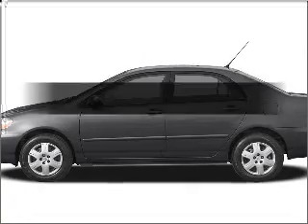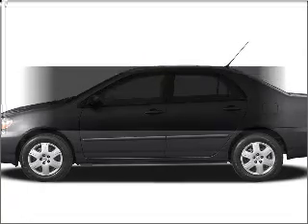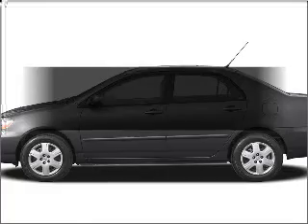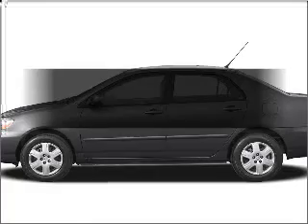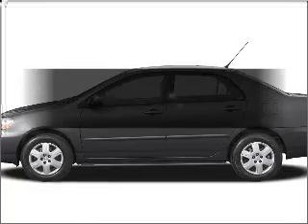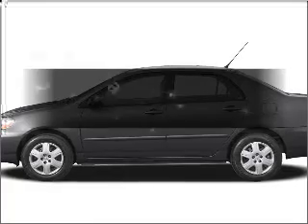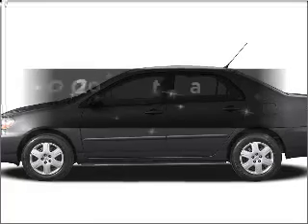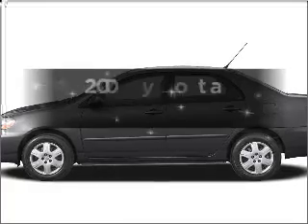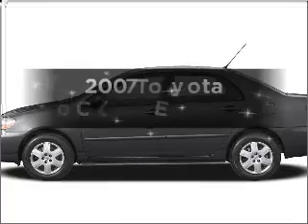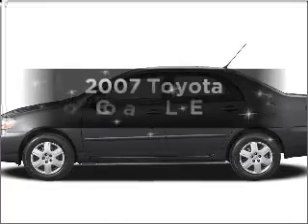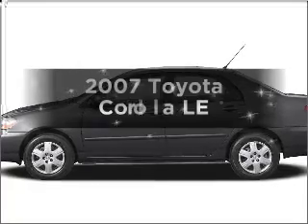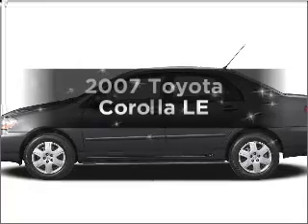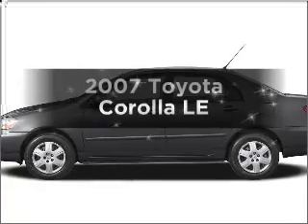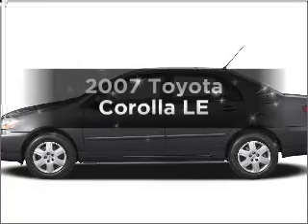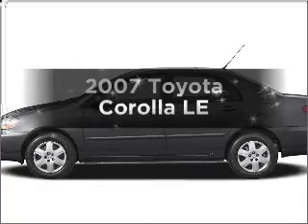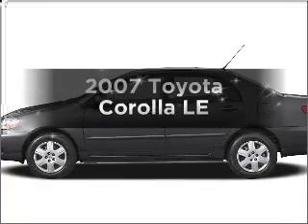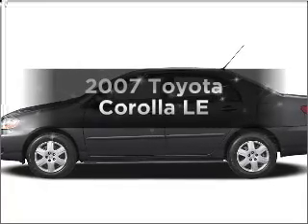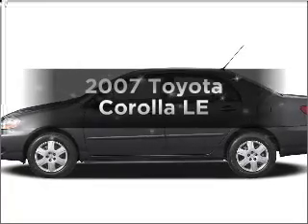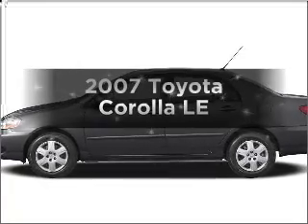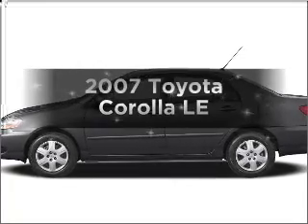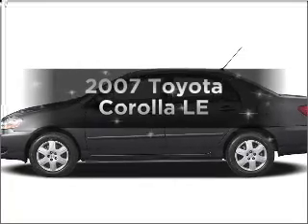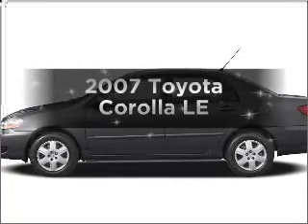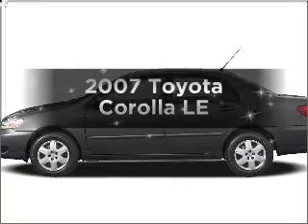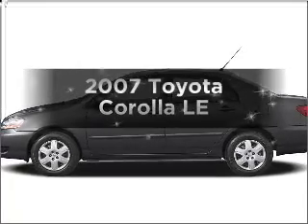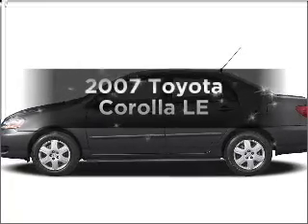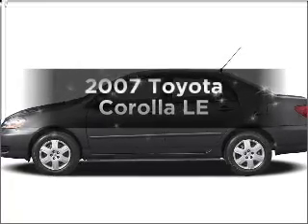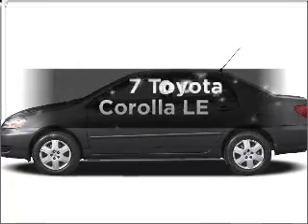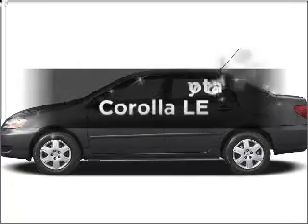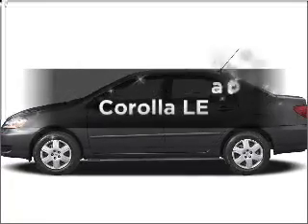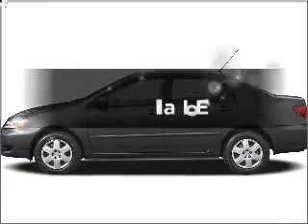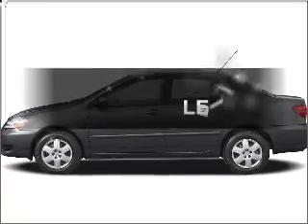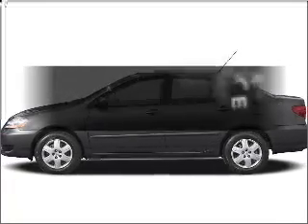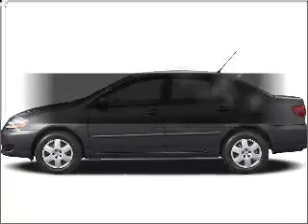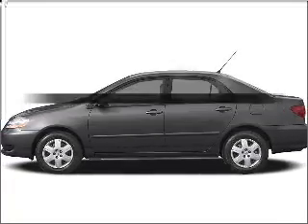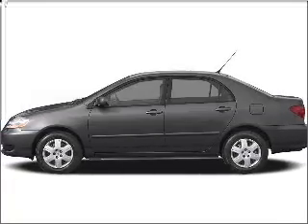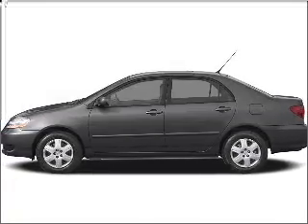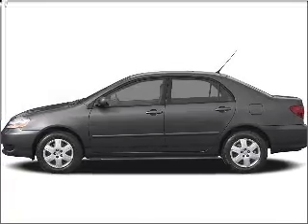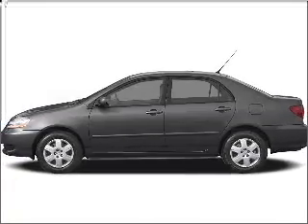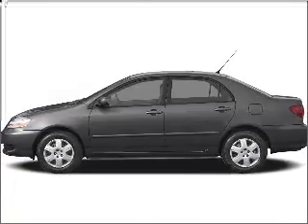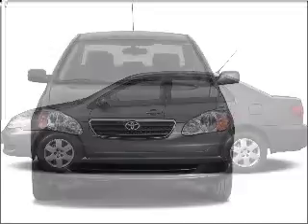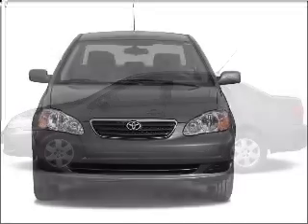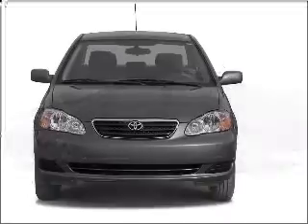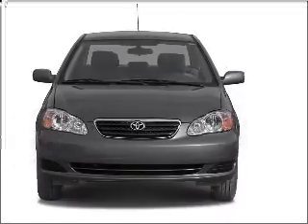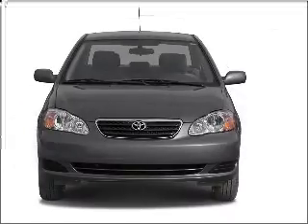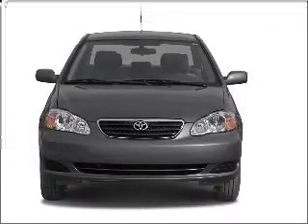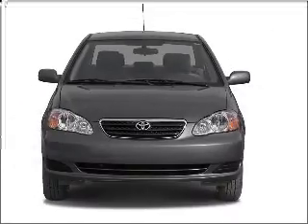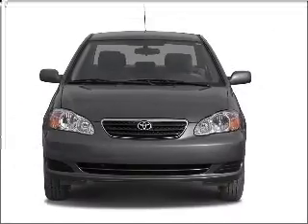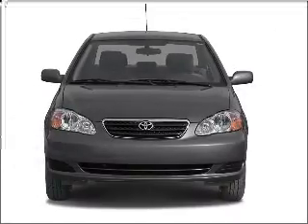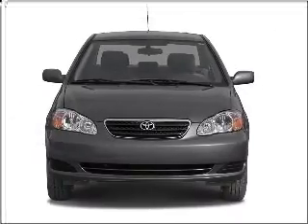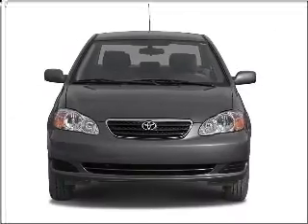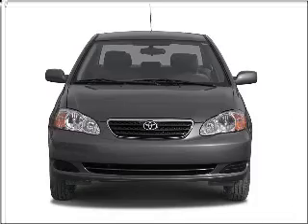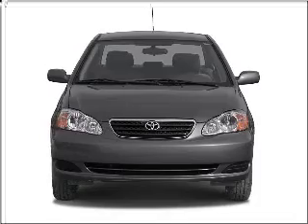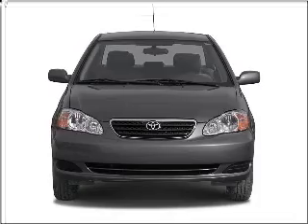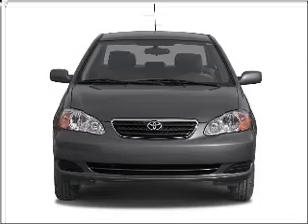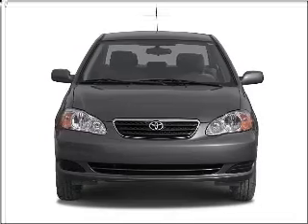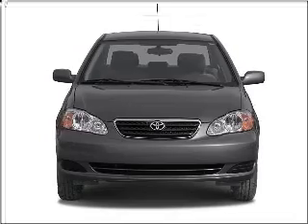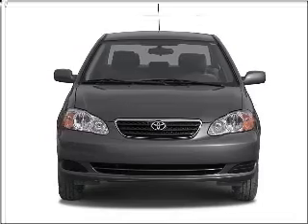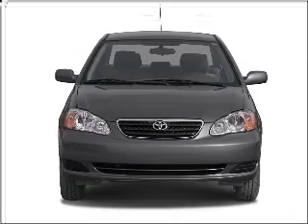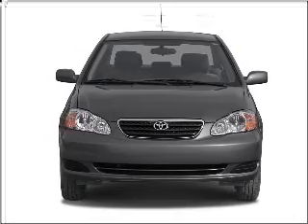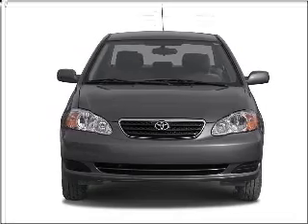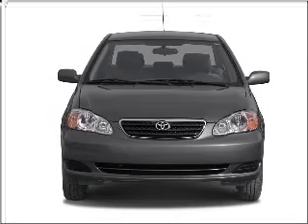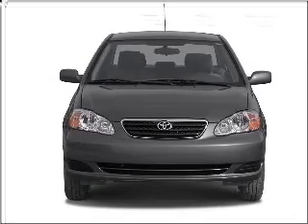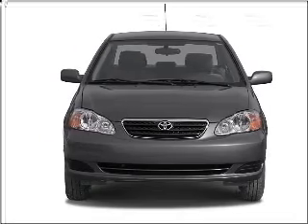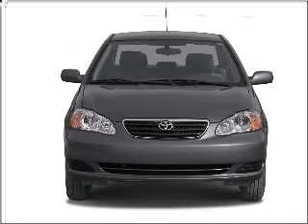Presenting the 2007 Toyota Corolla. Find everything you want in a ride under one roof with this vehicle.